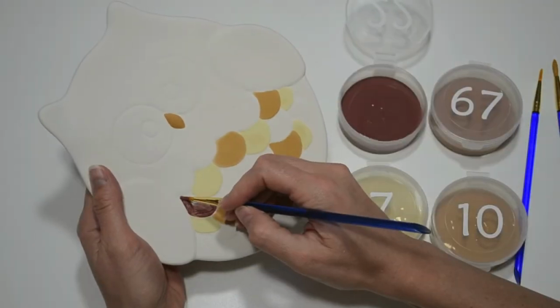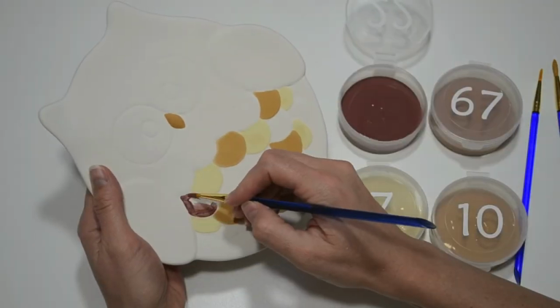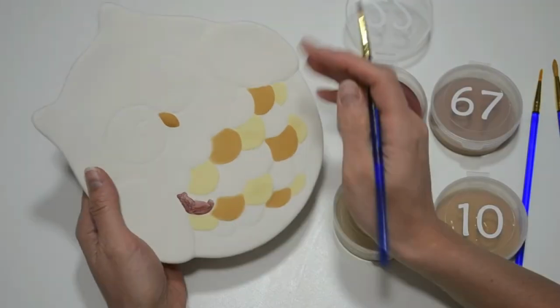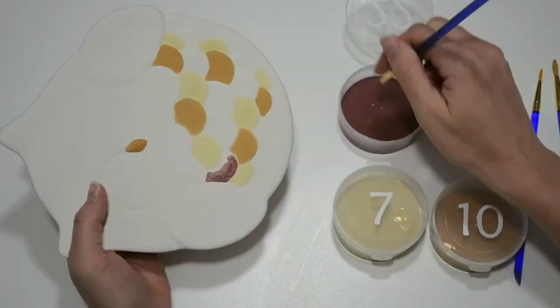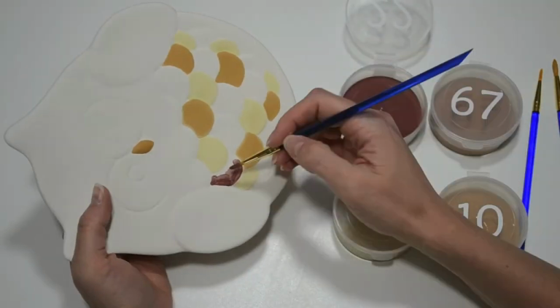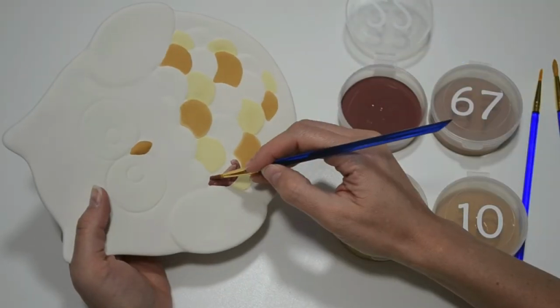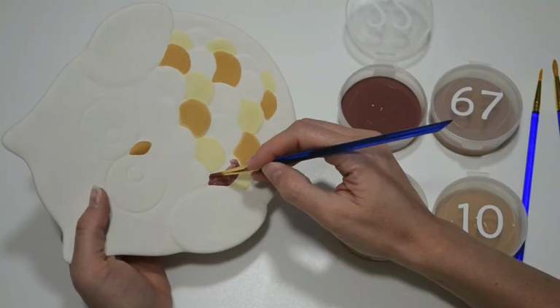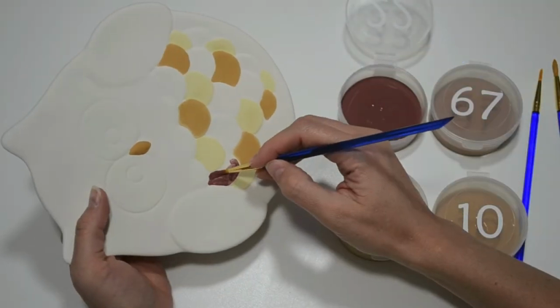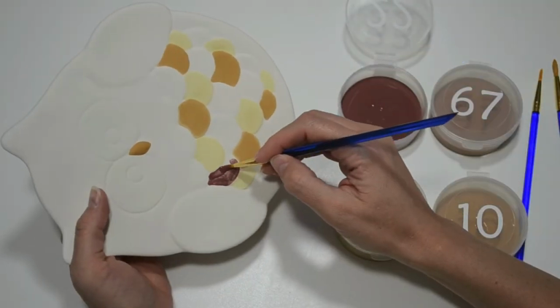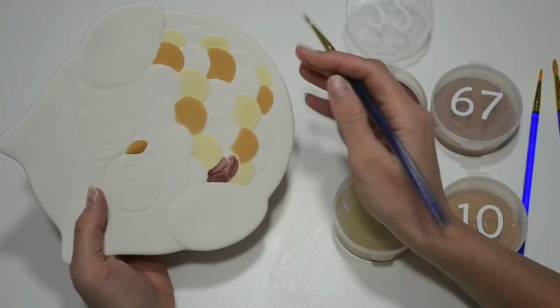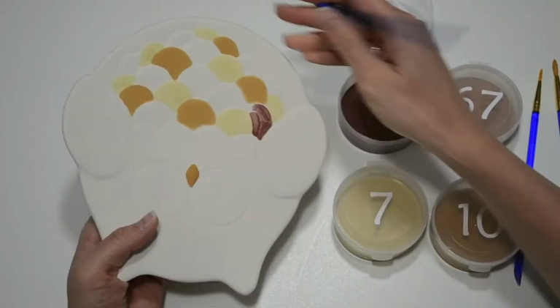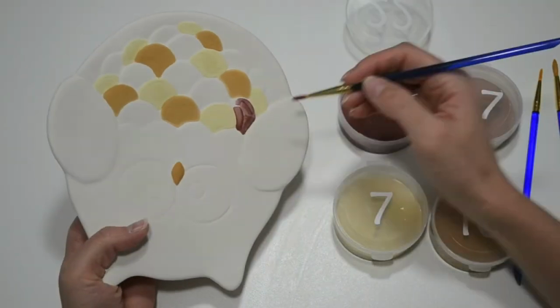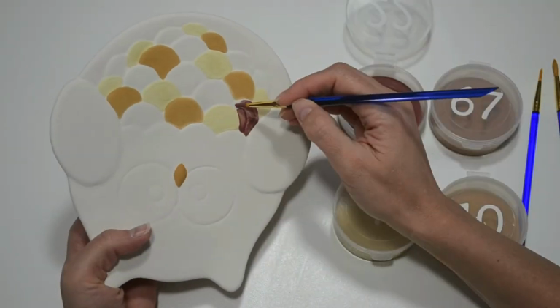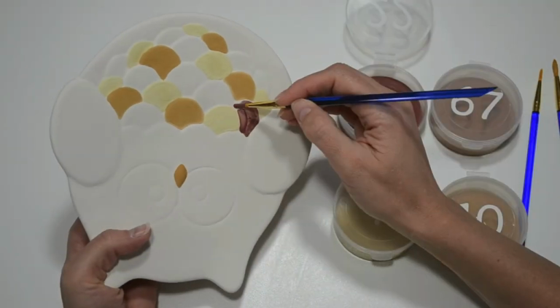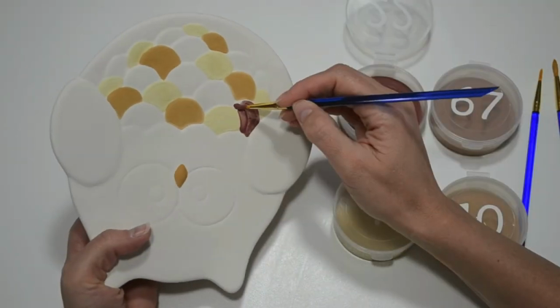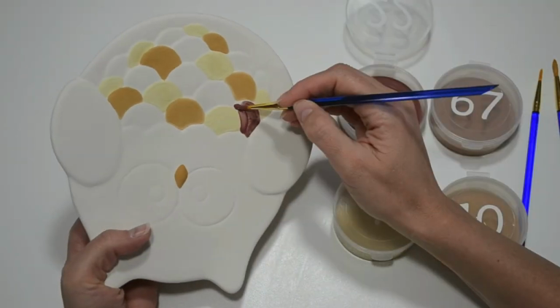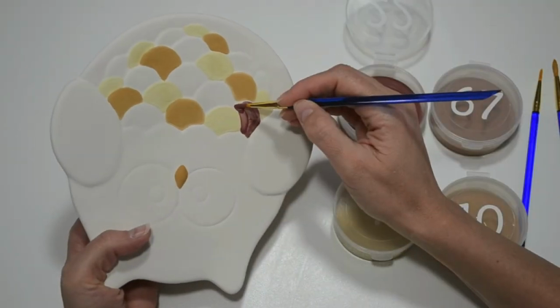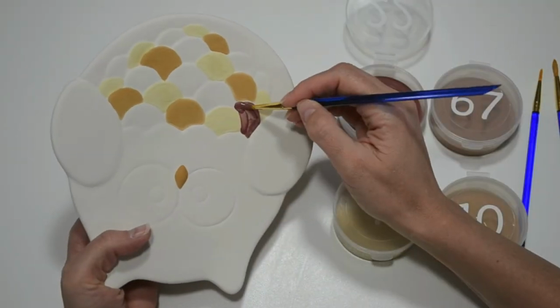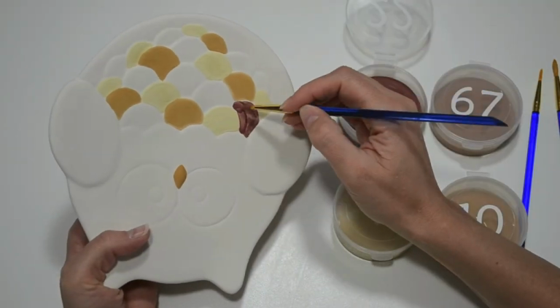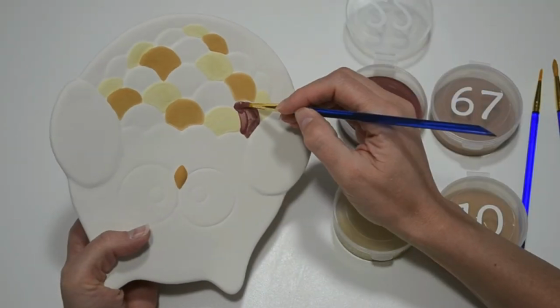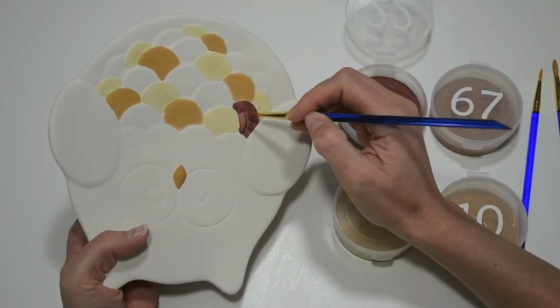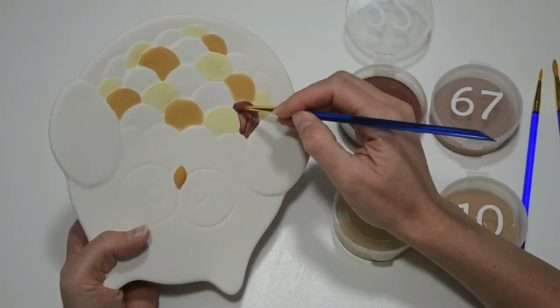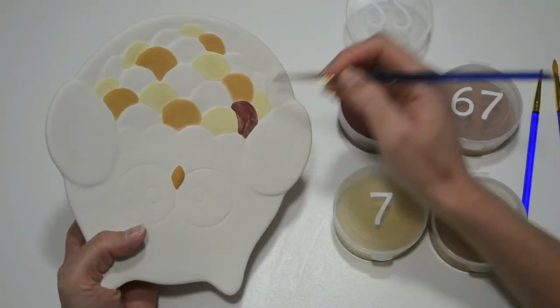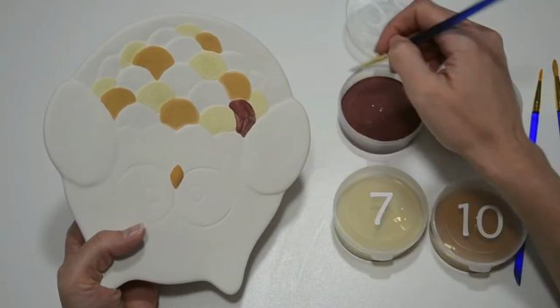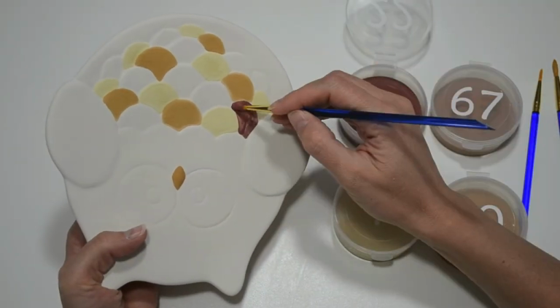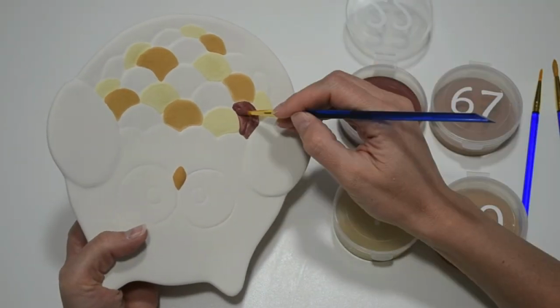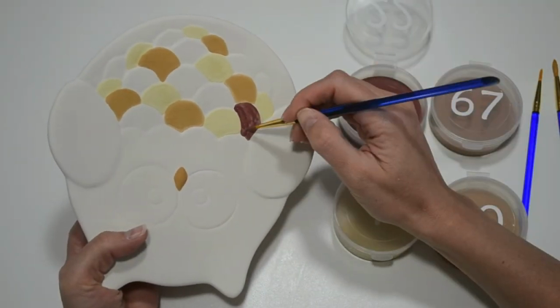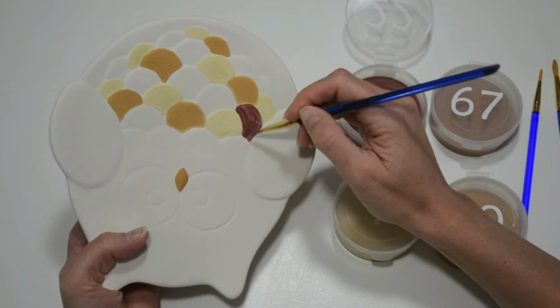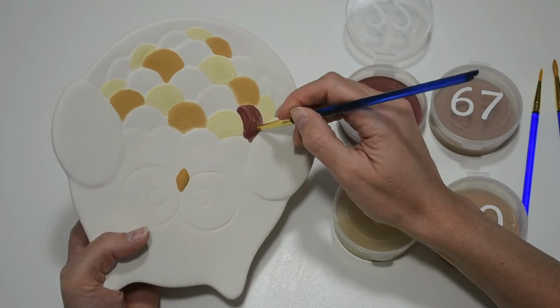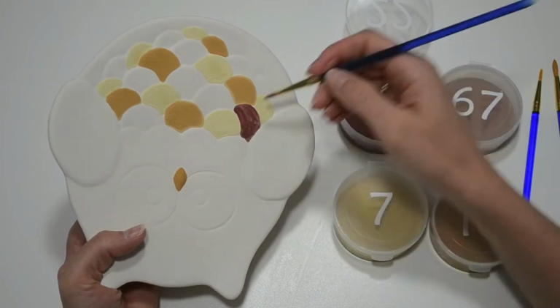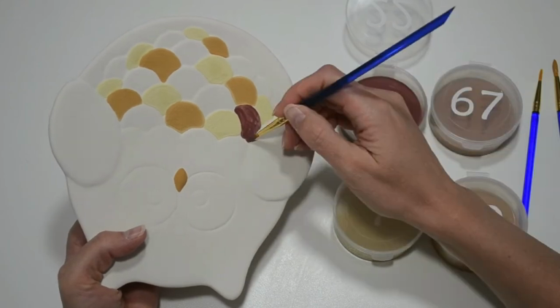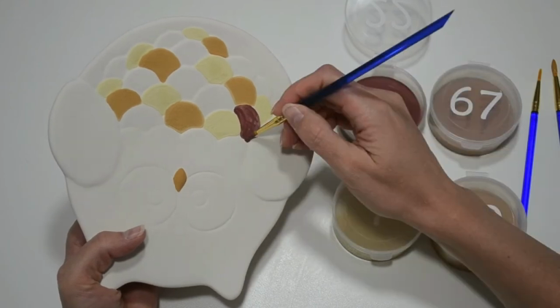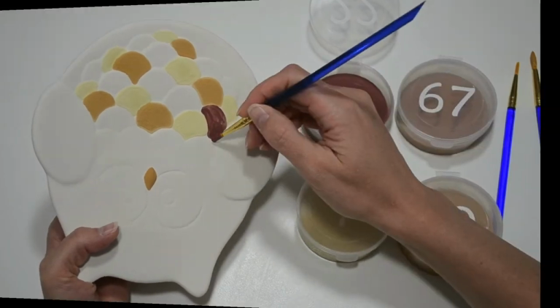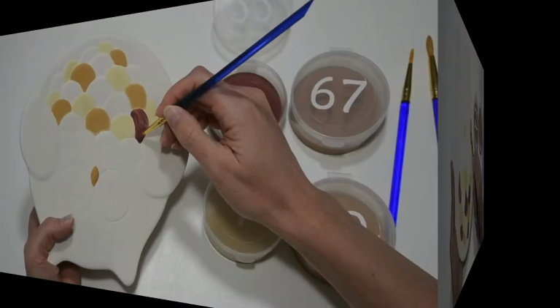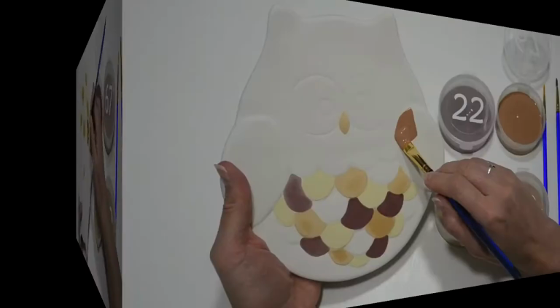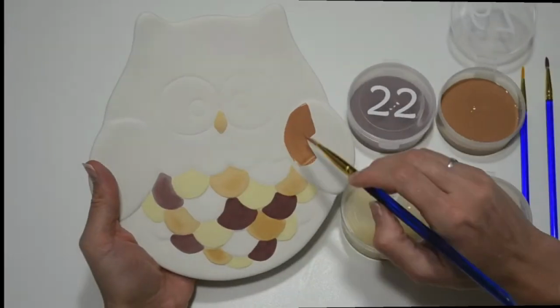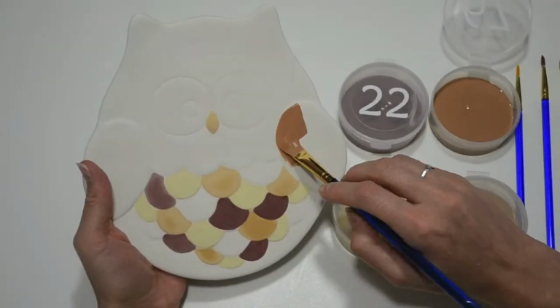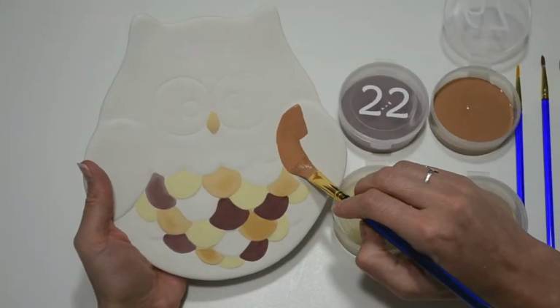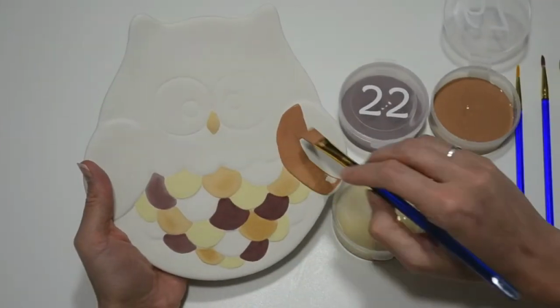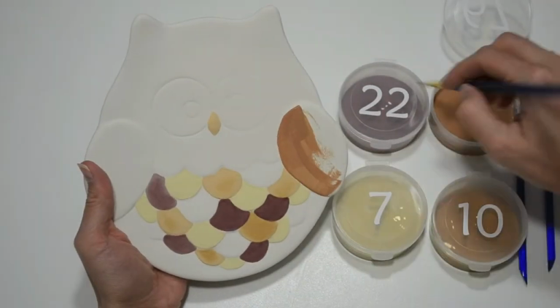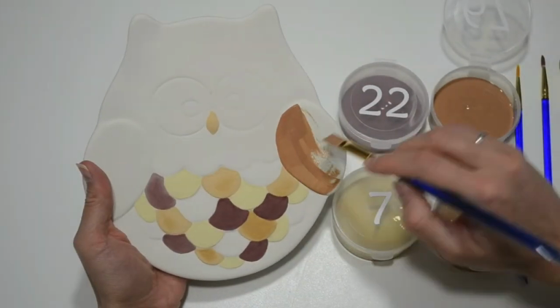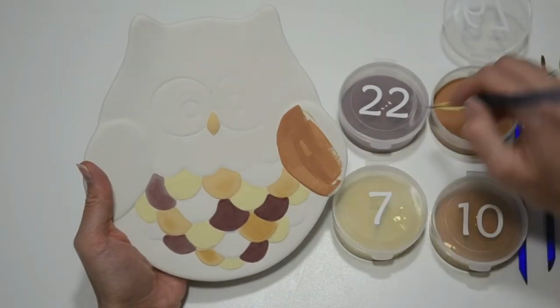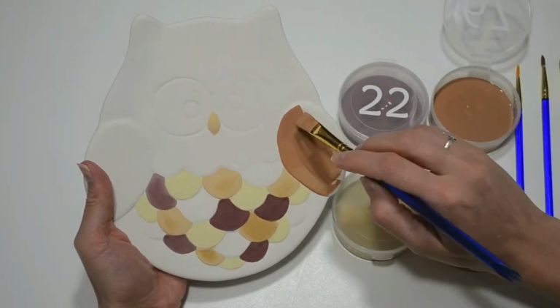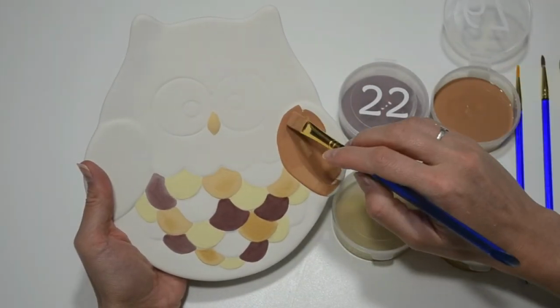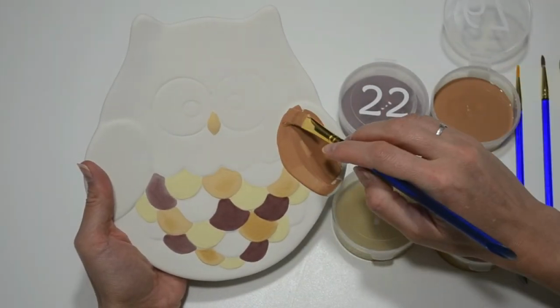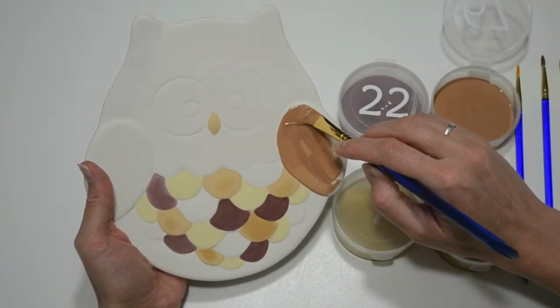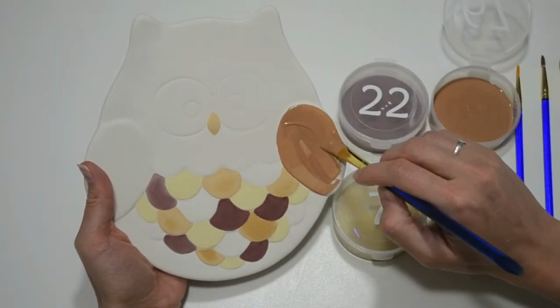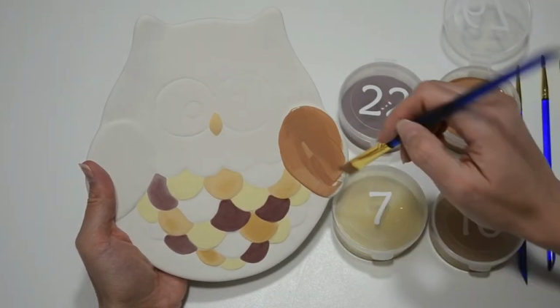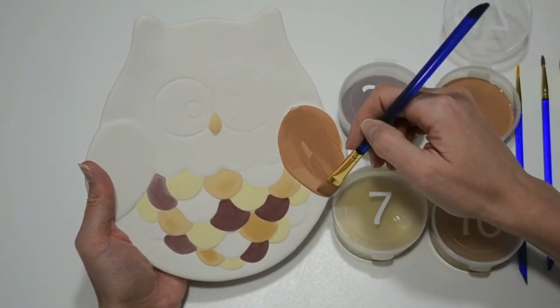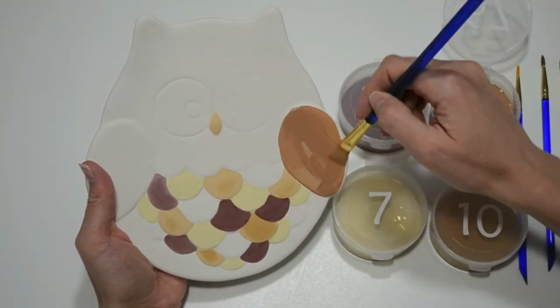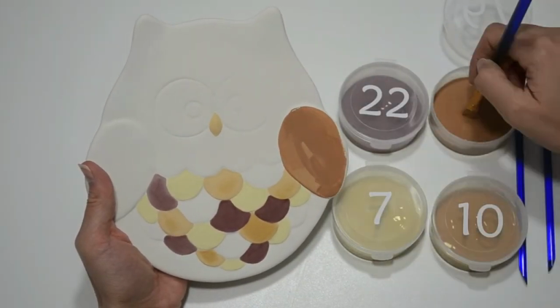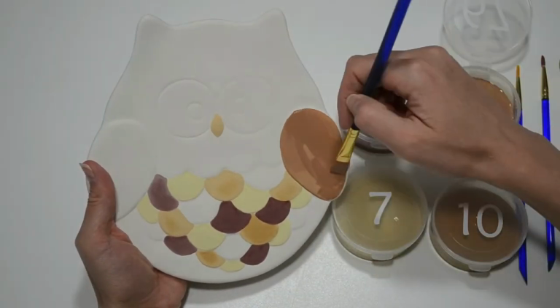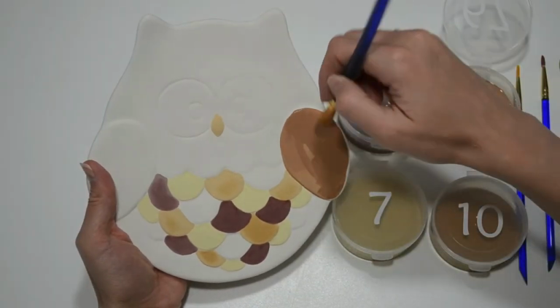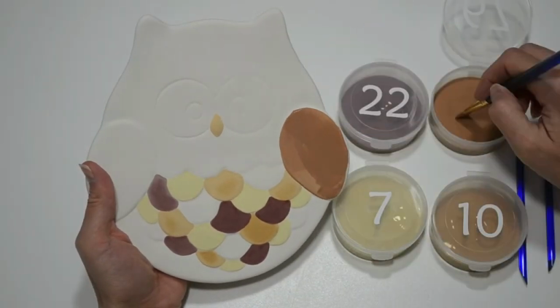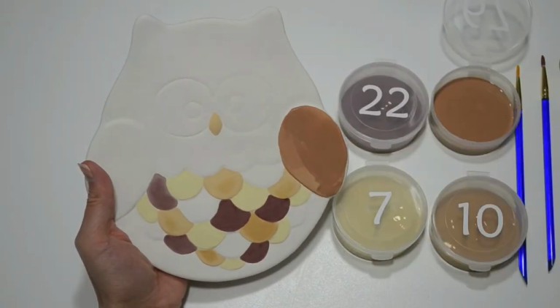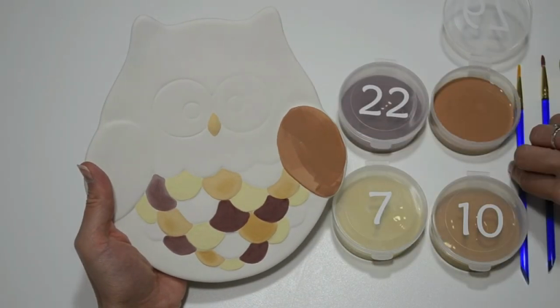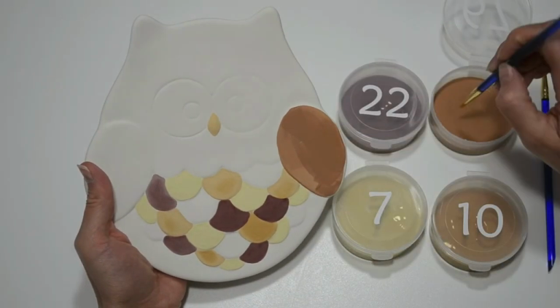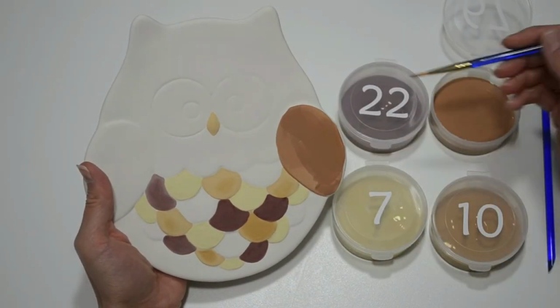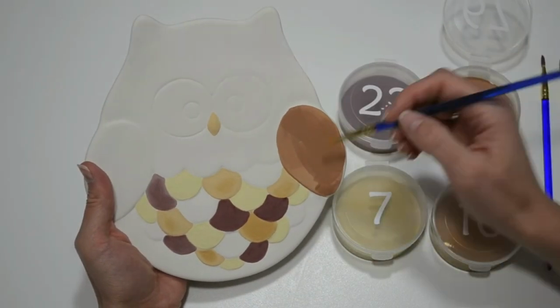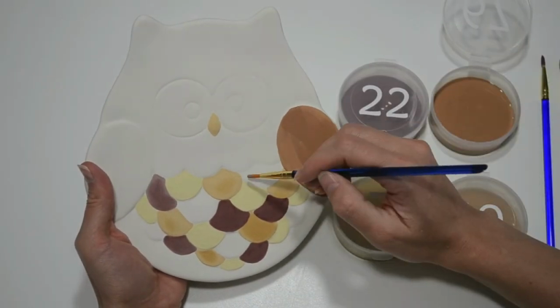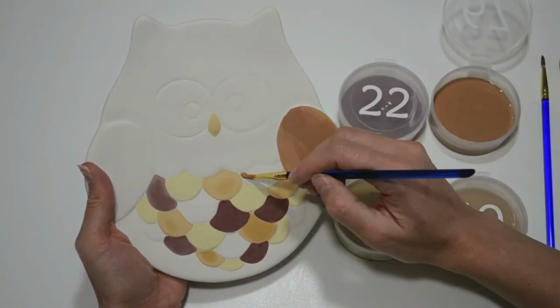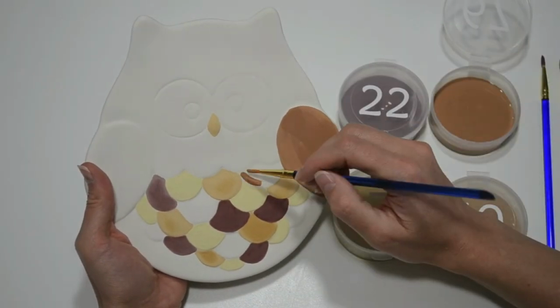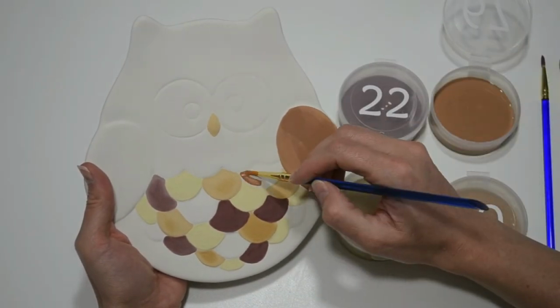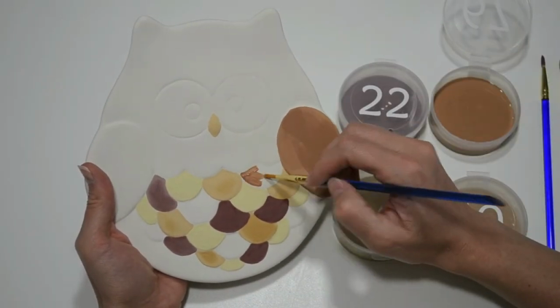Apply three coats of paint for a nice solid finish. Be patient while painting the feathers — it takes a little more time but is totally worth it.